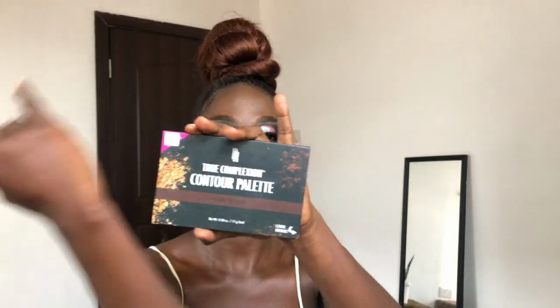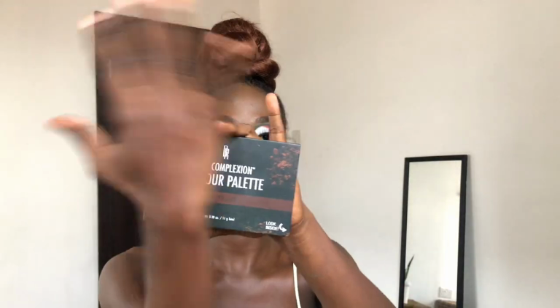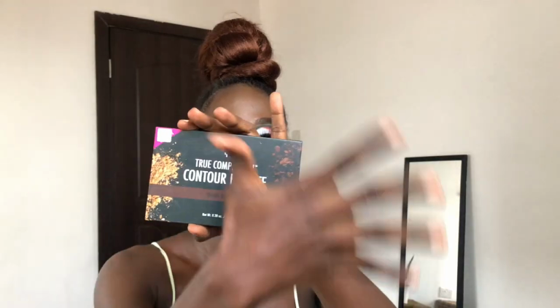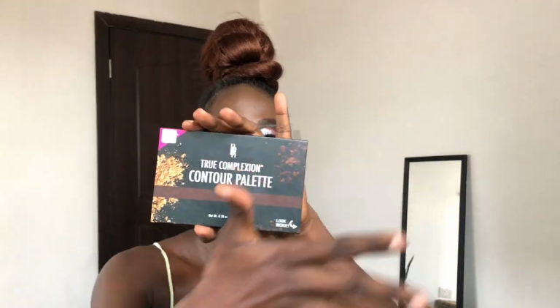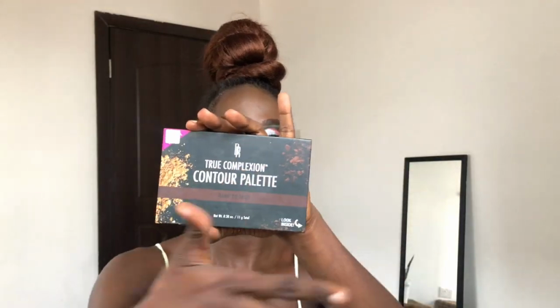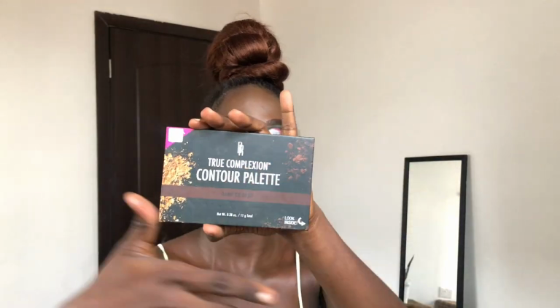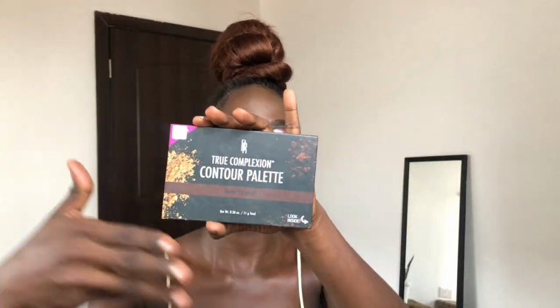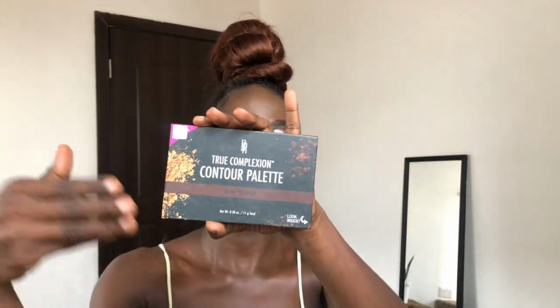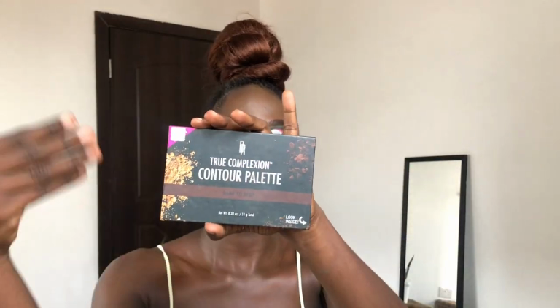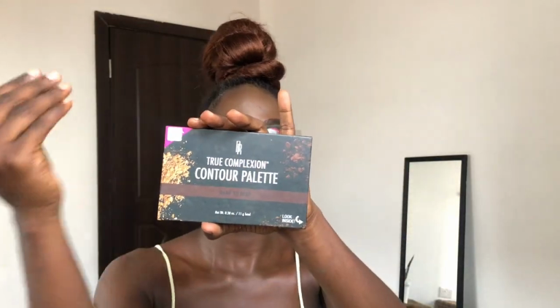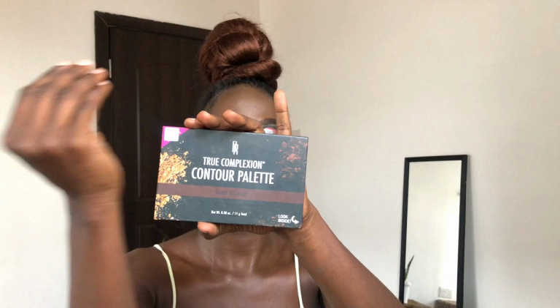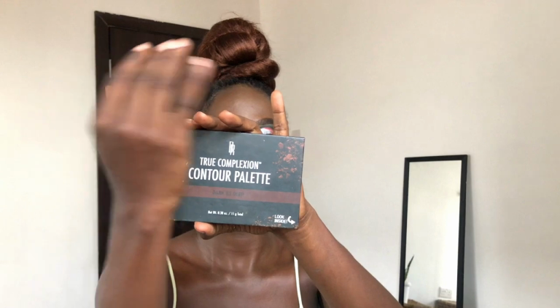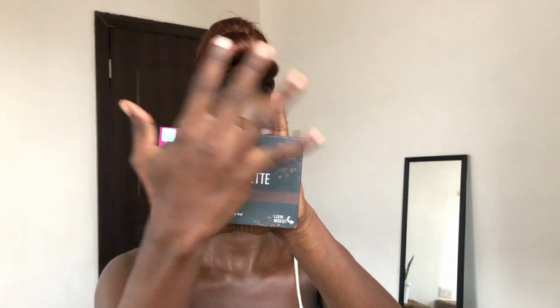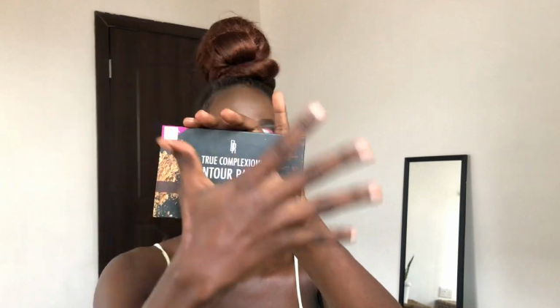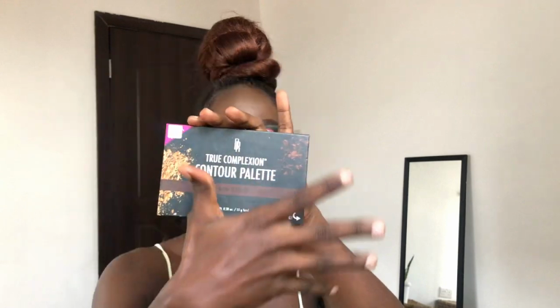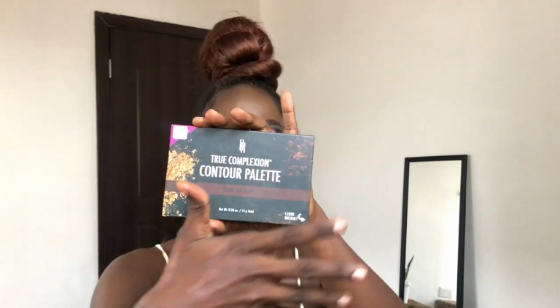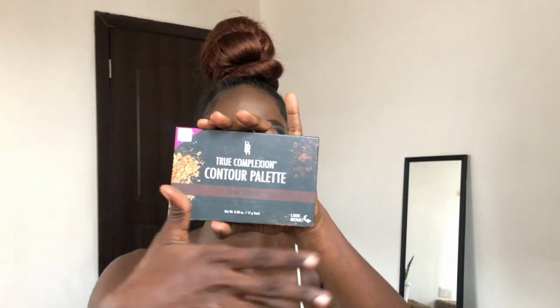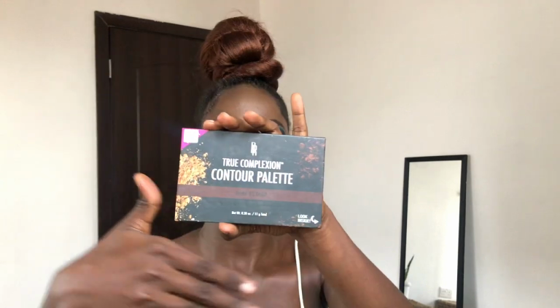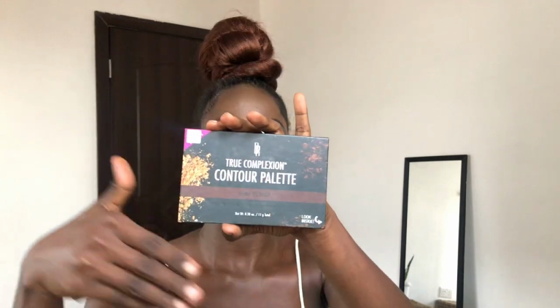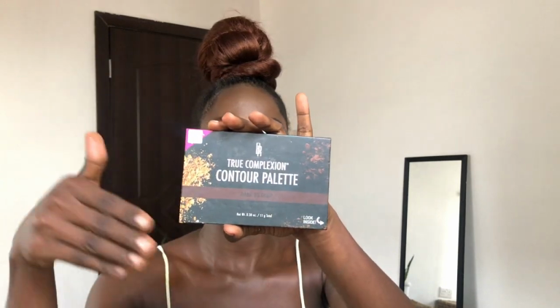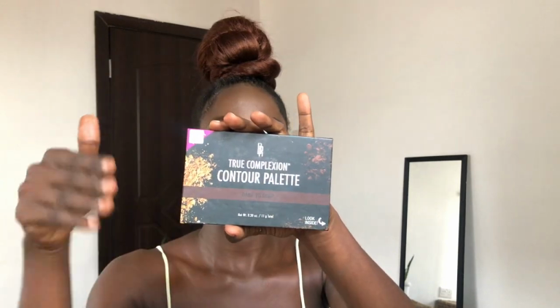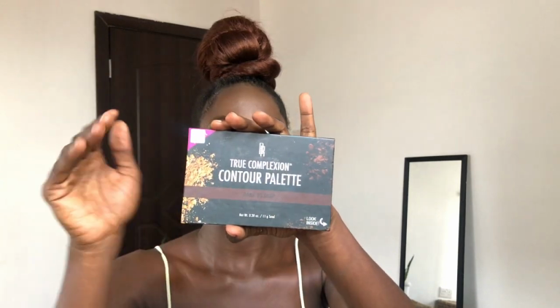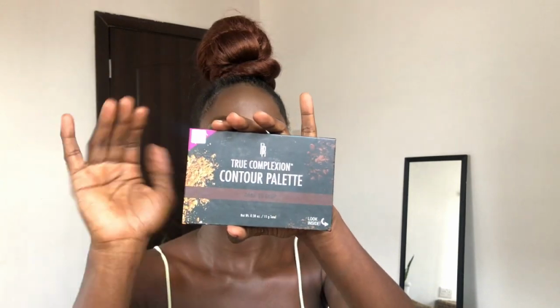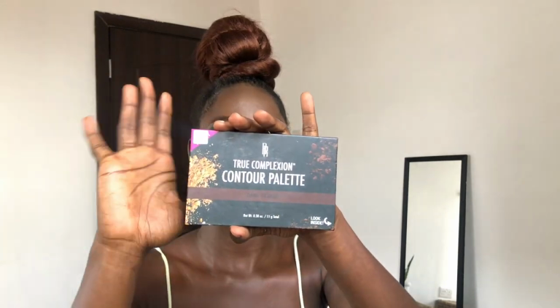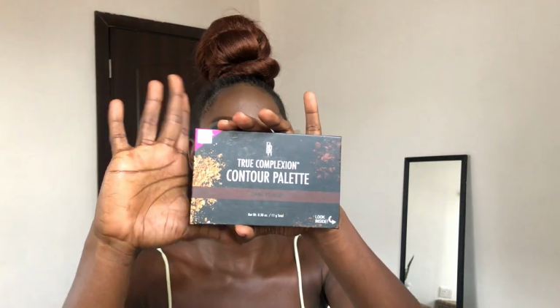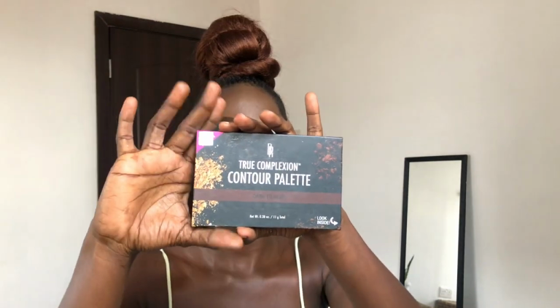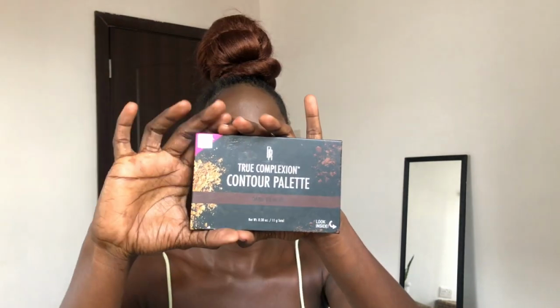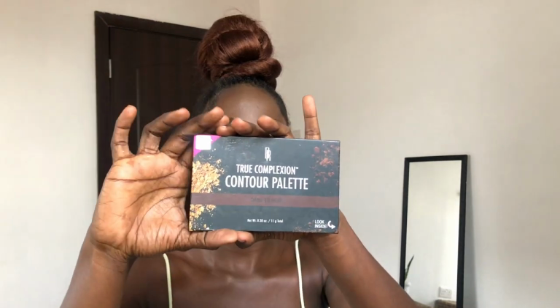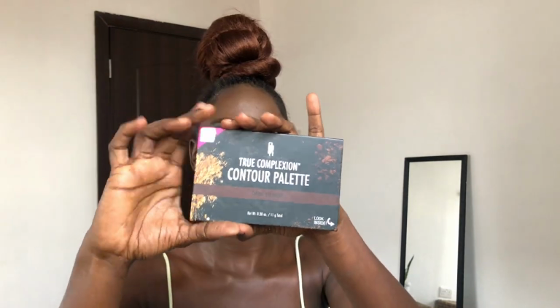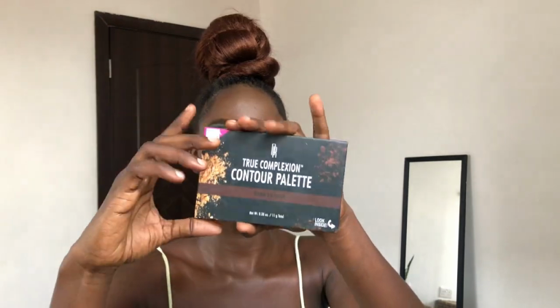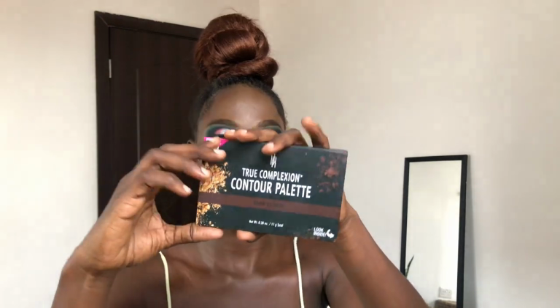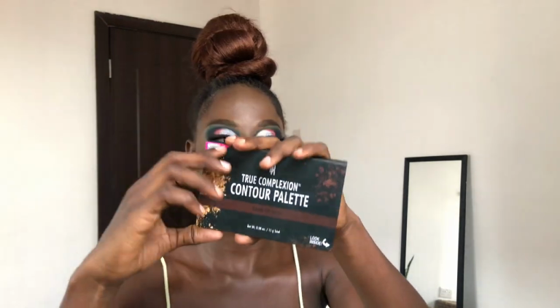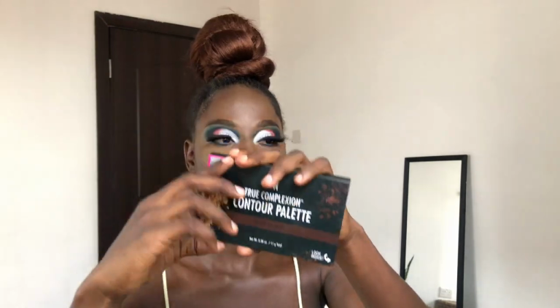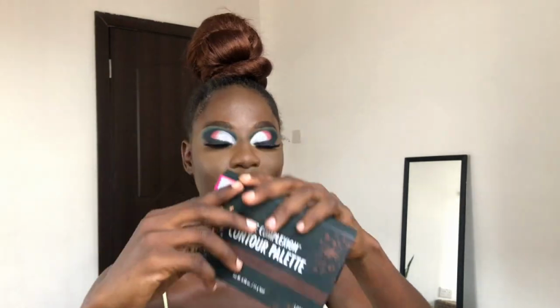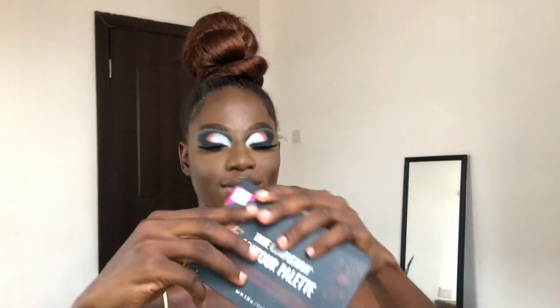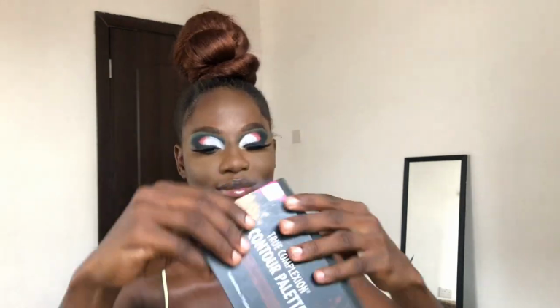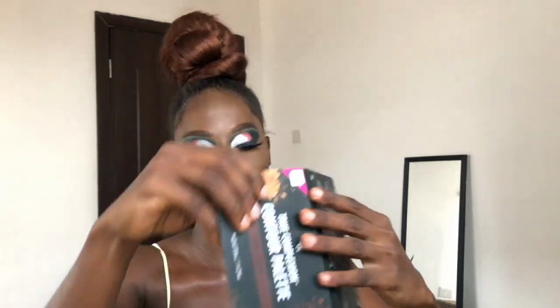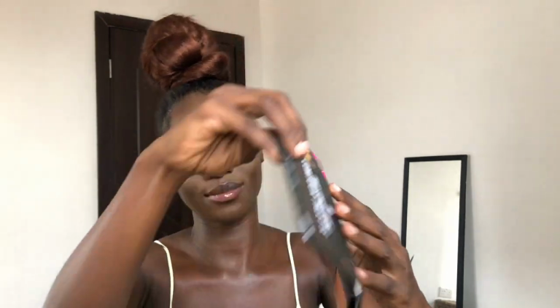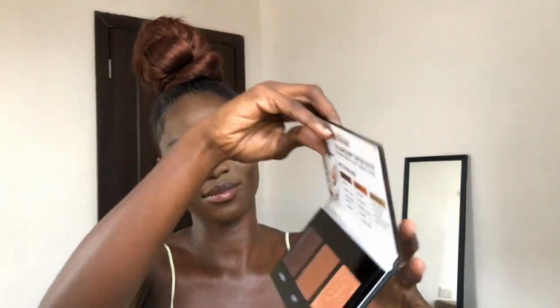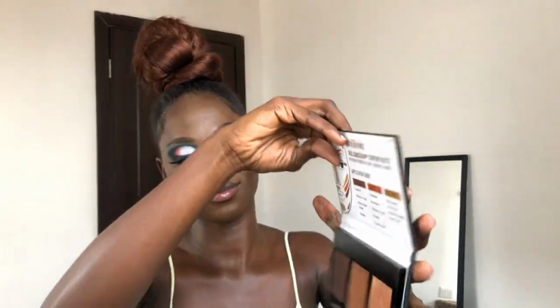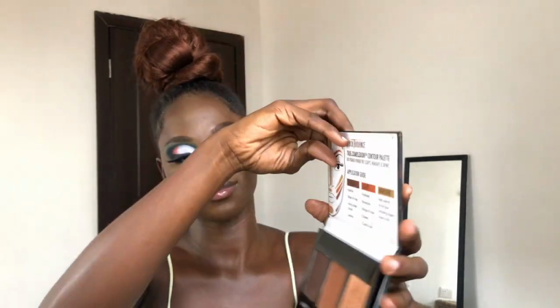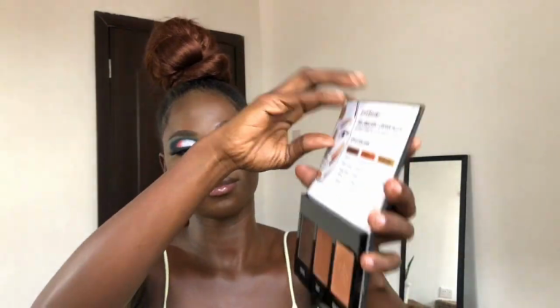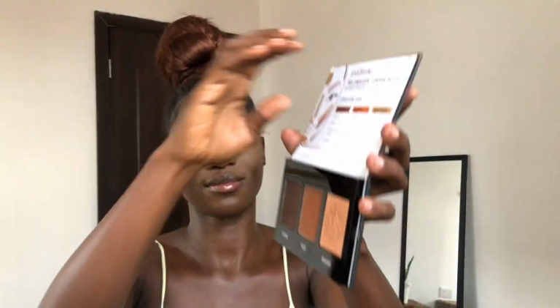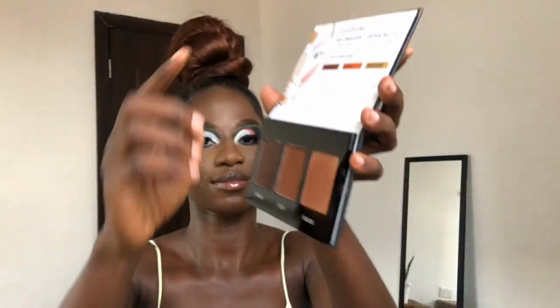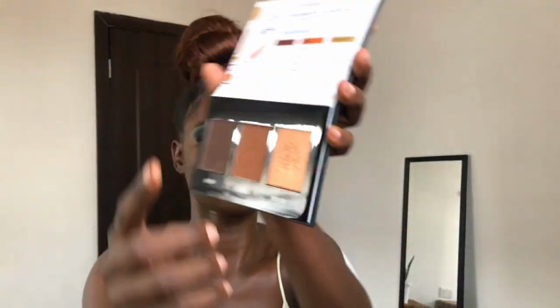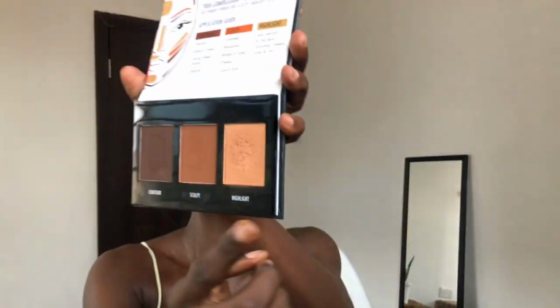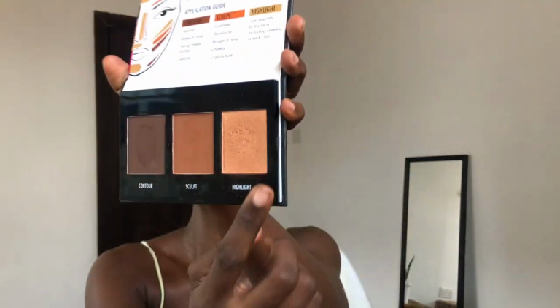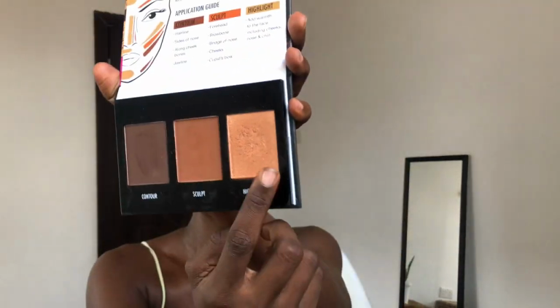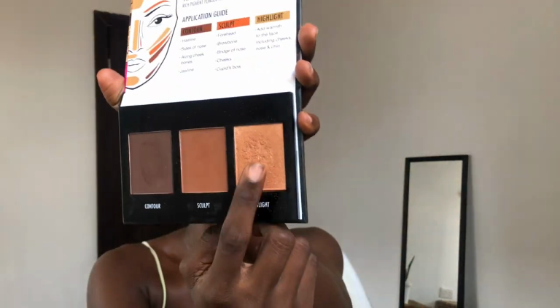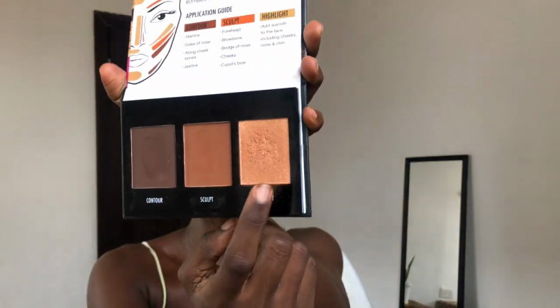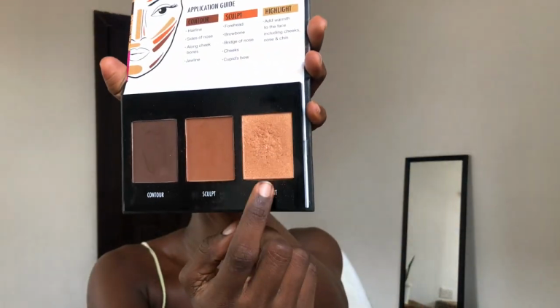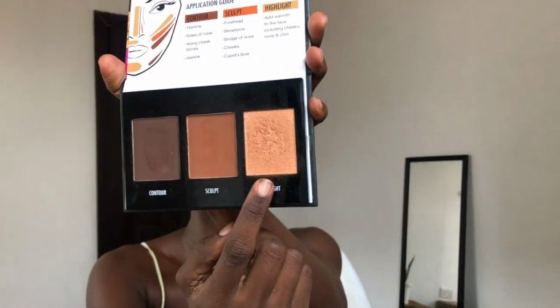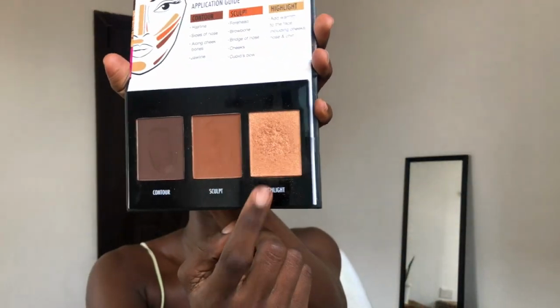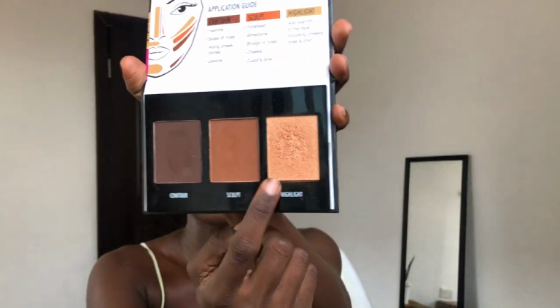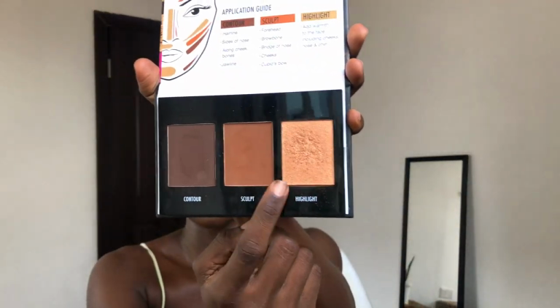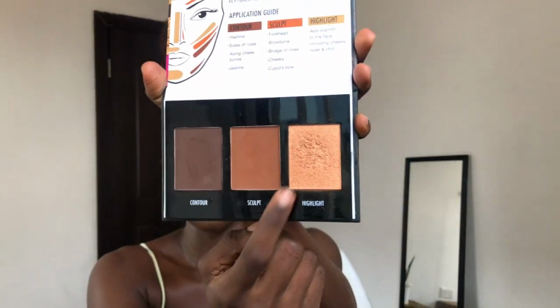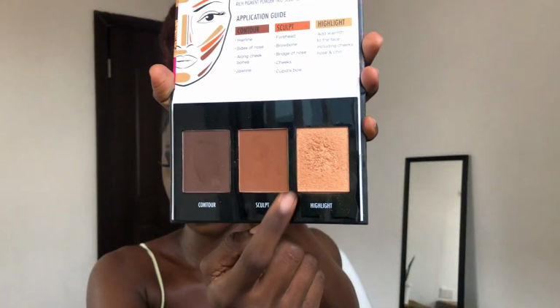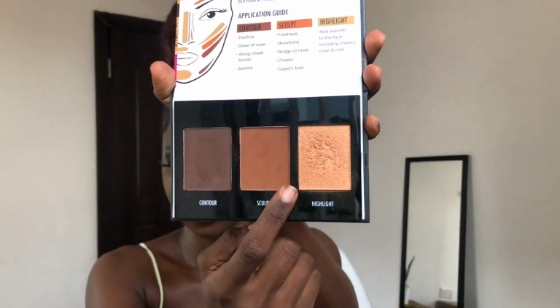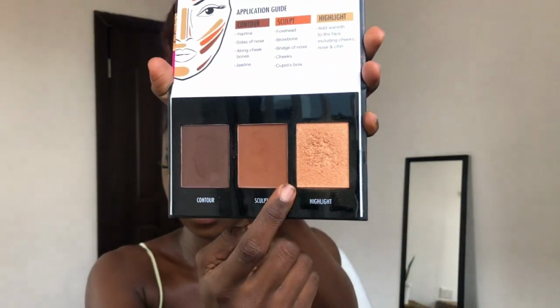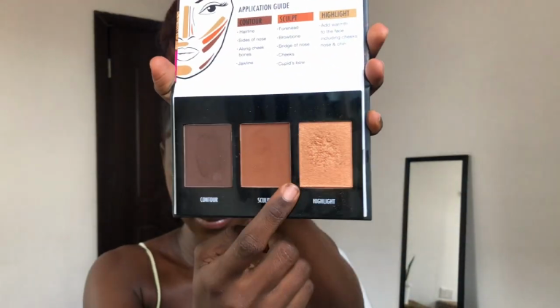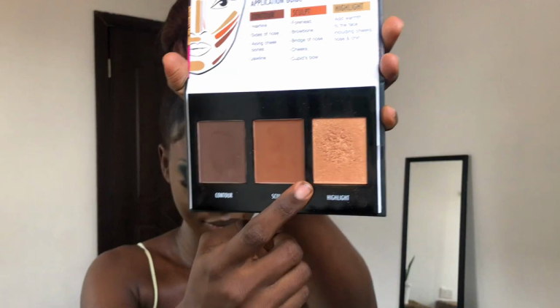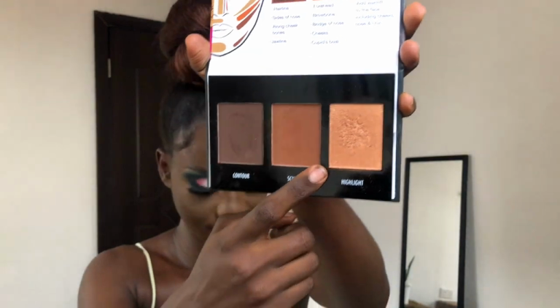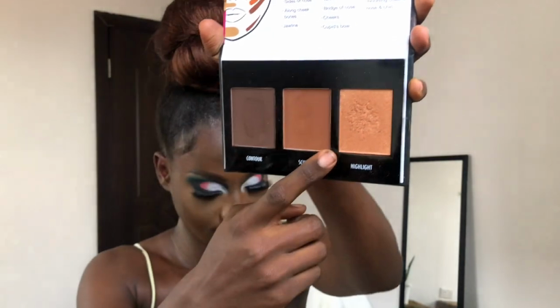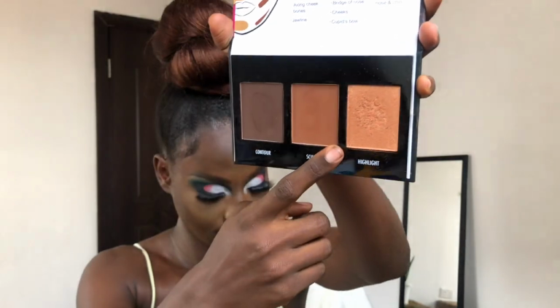For highlighter, I'm using my Black Radiance highlighter.